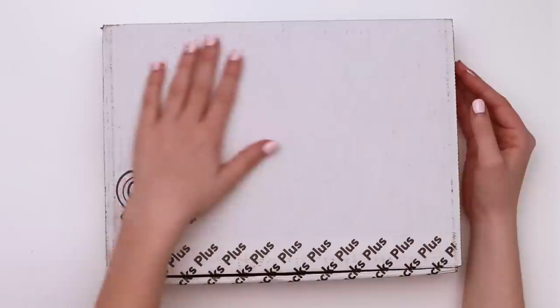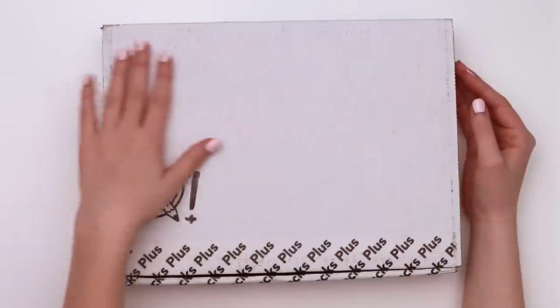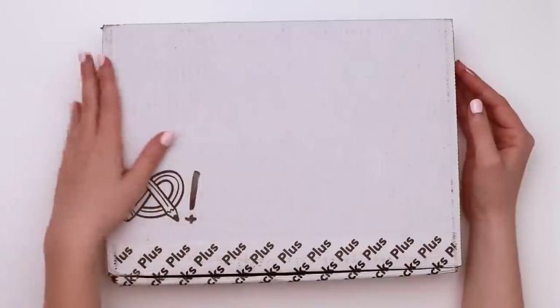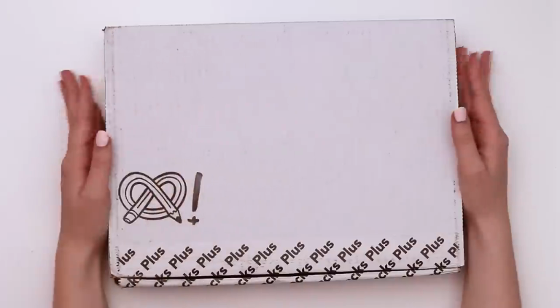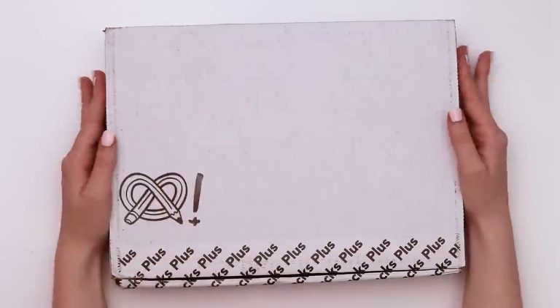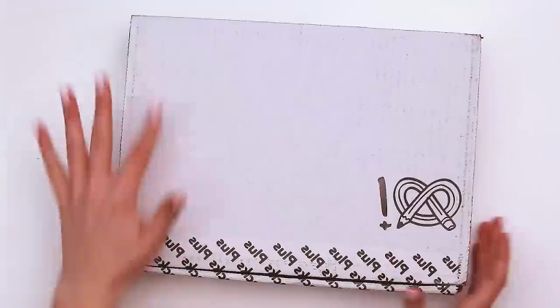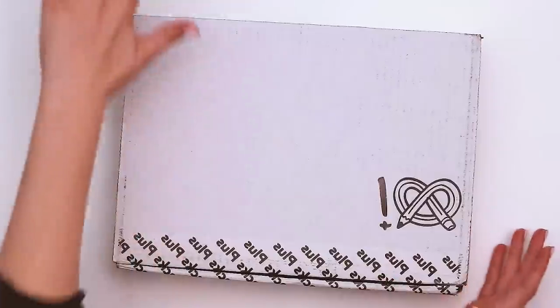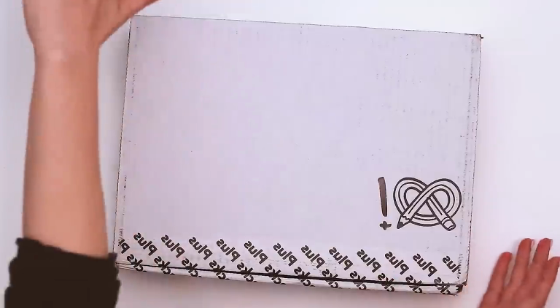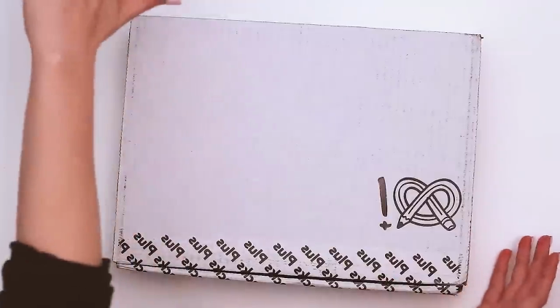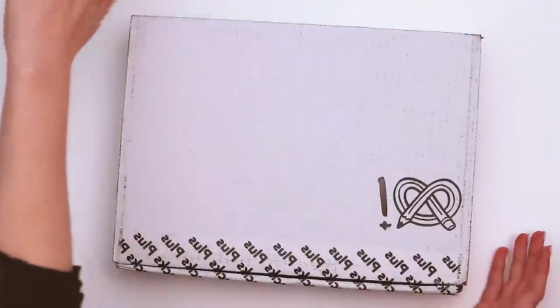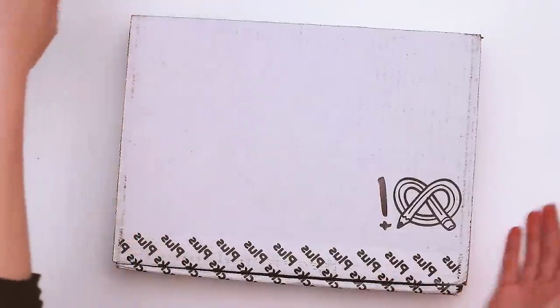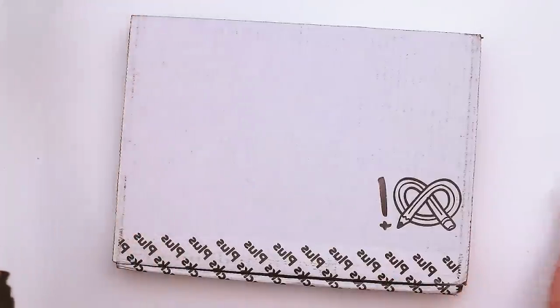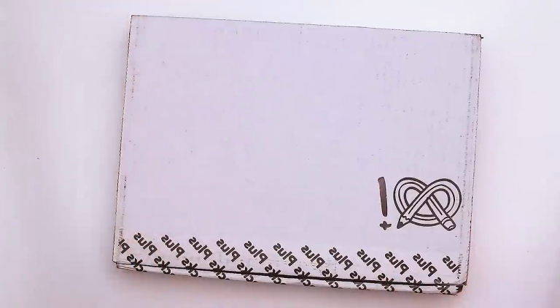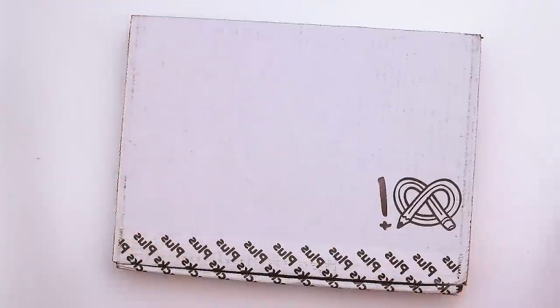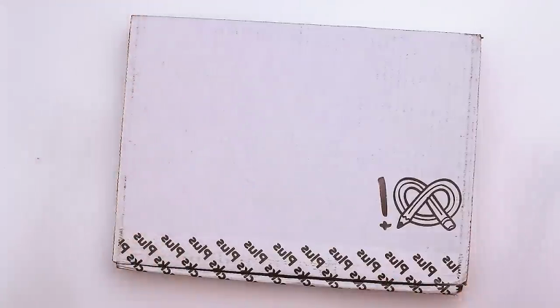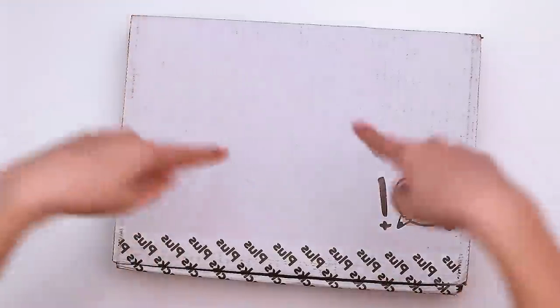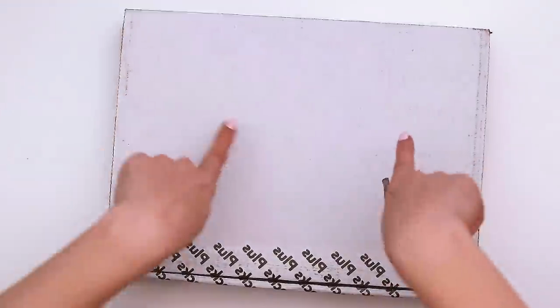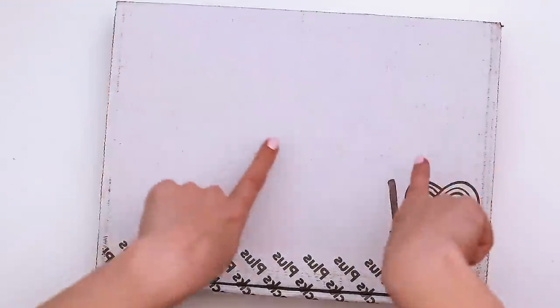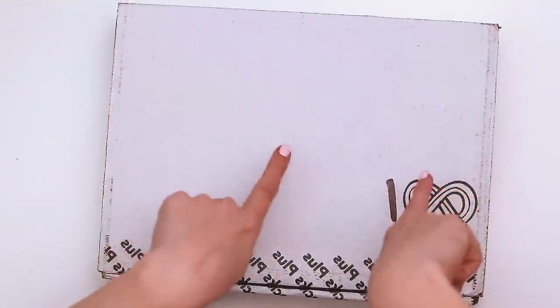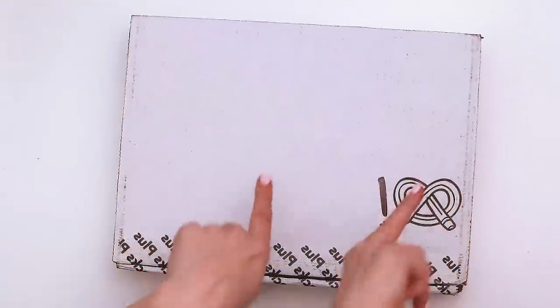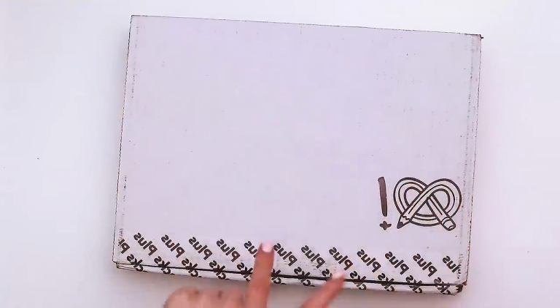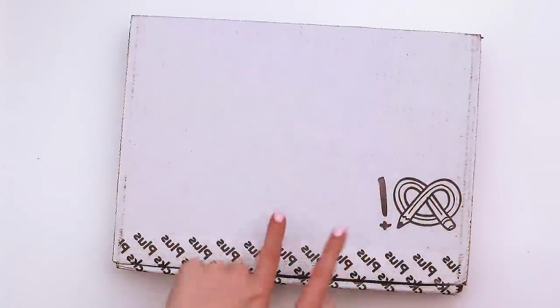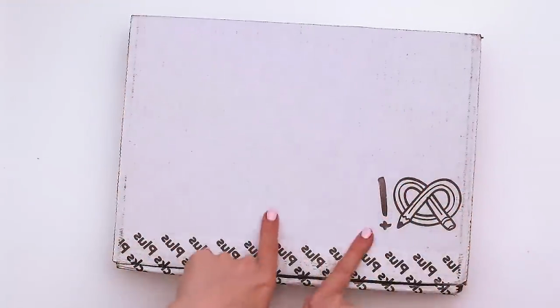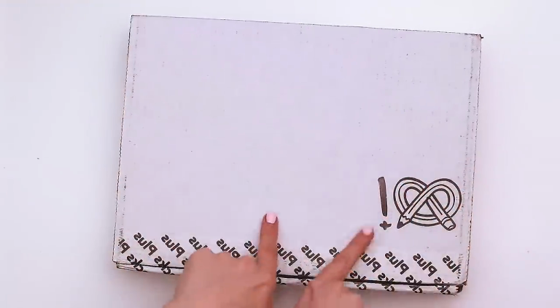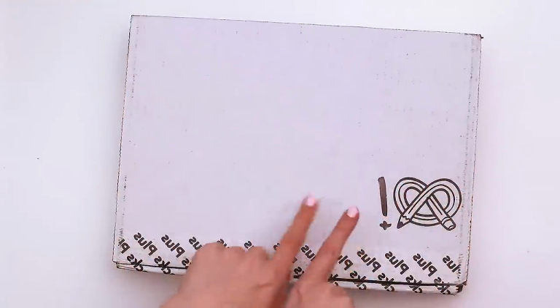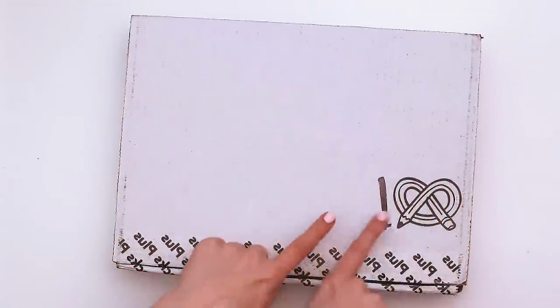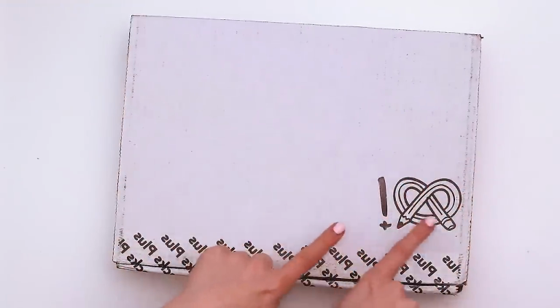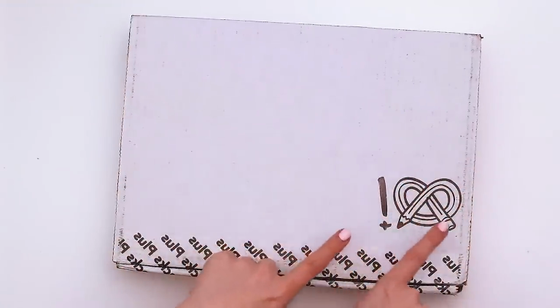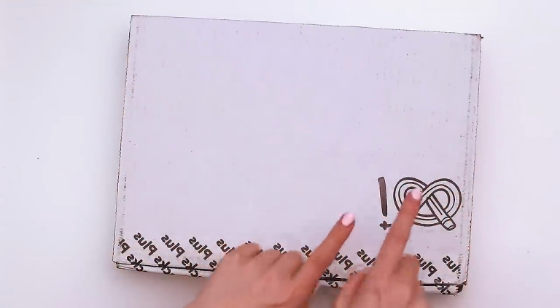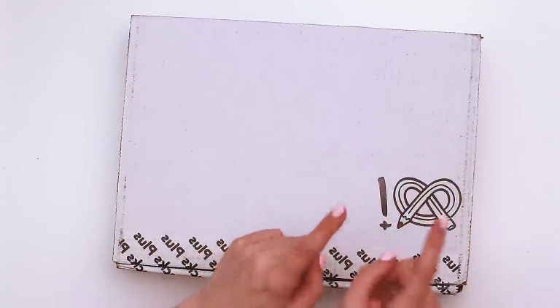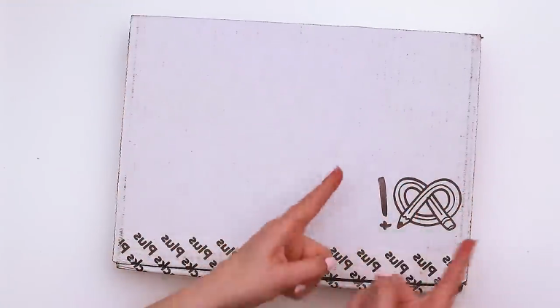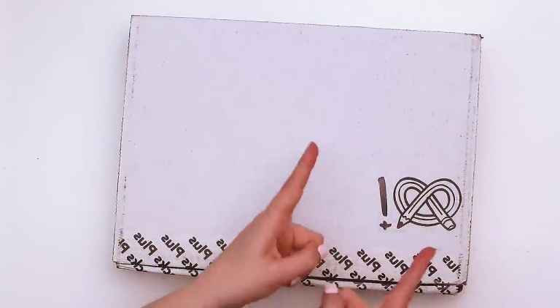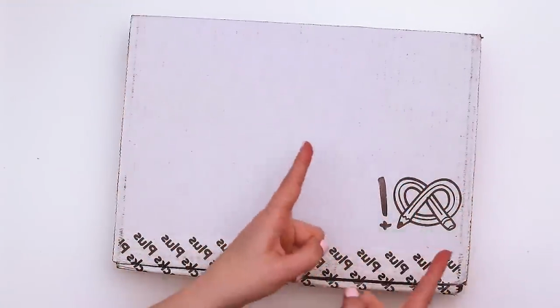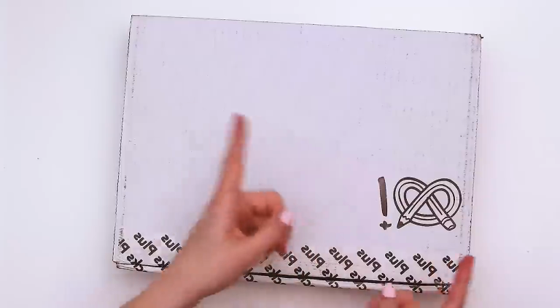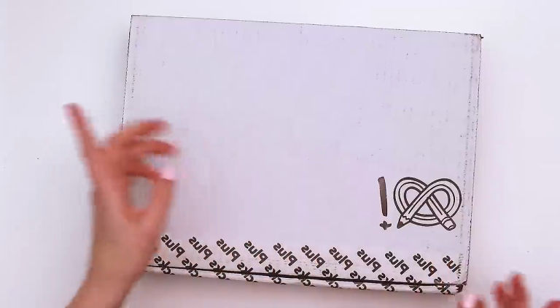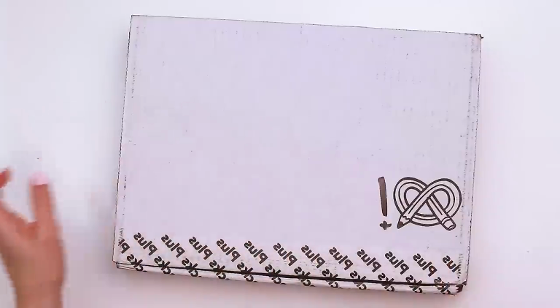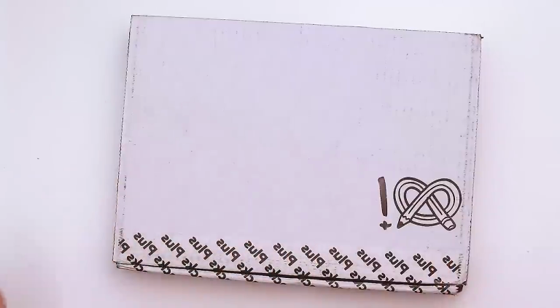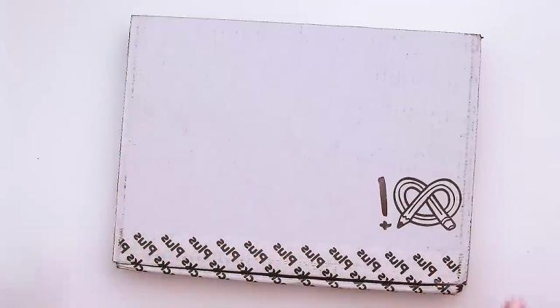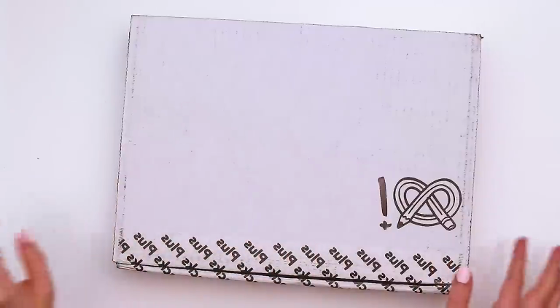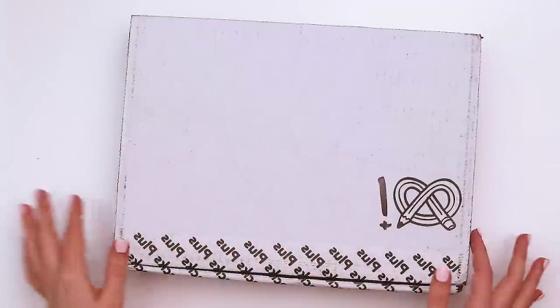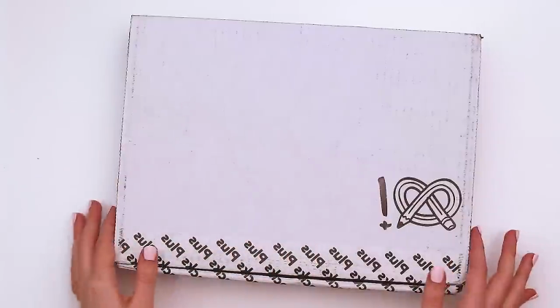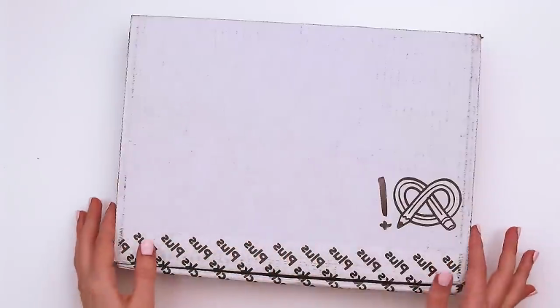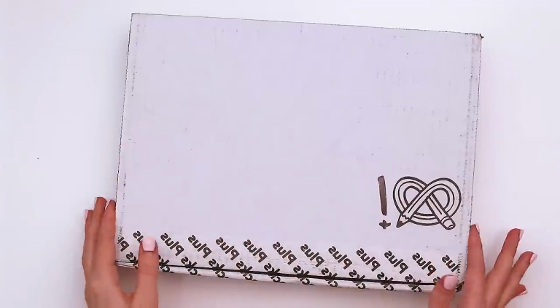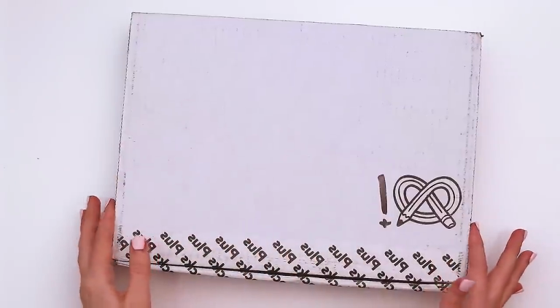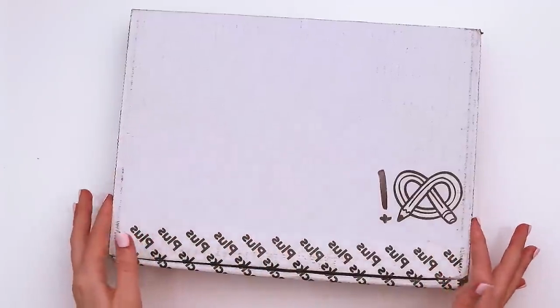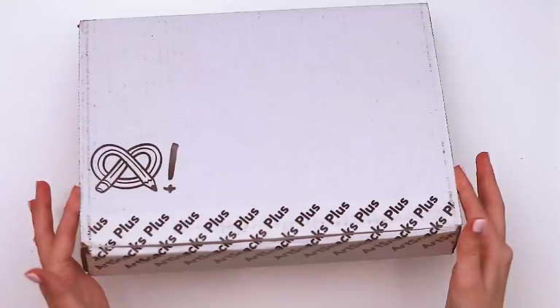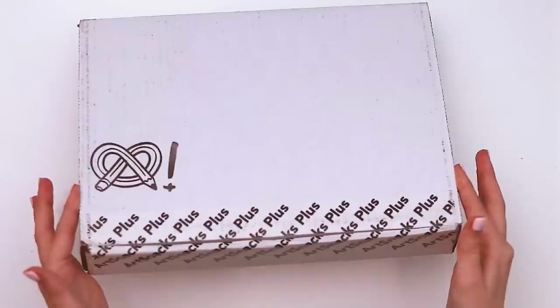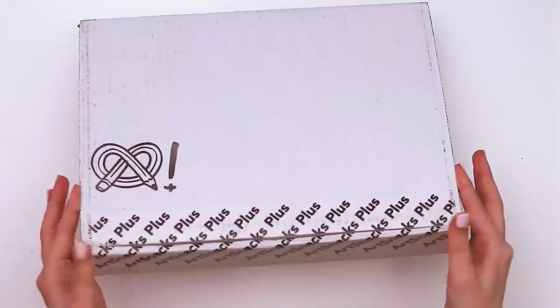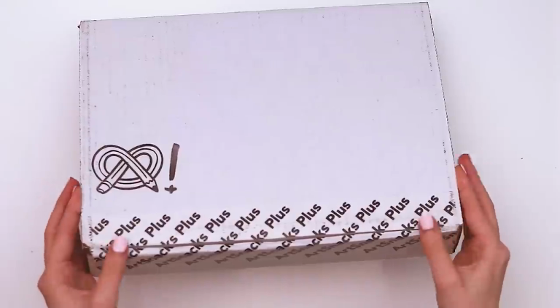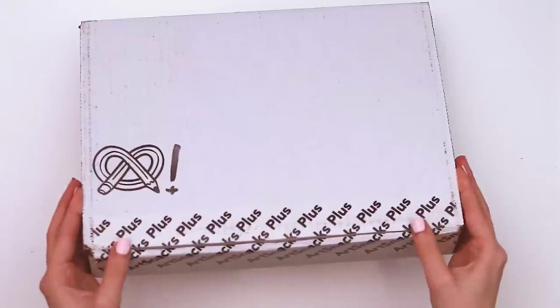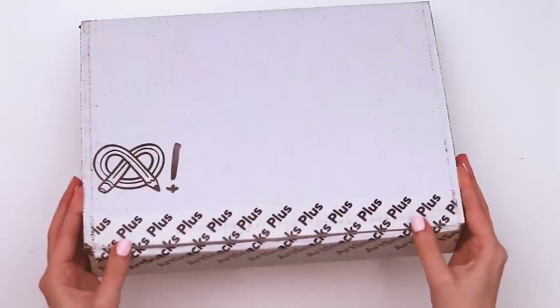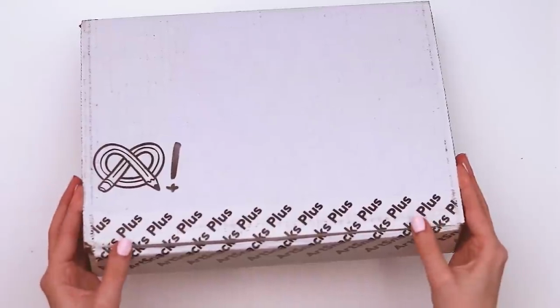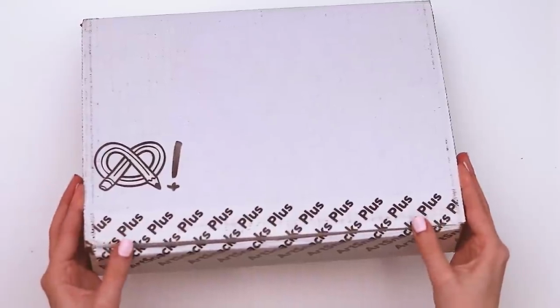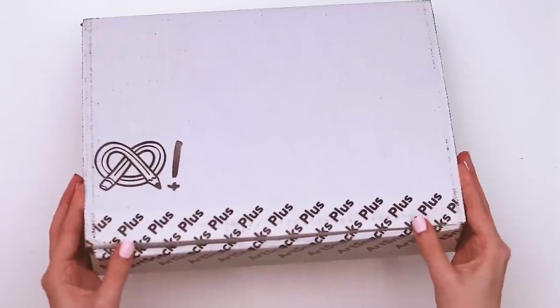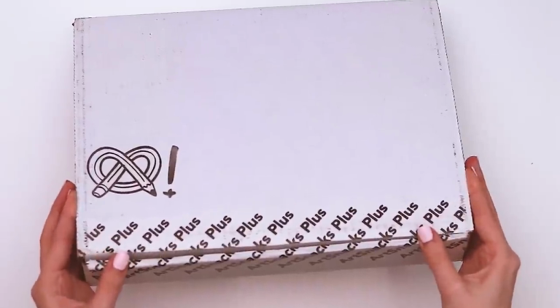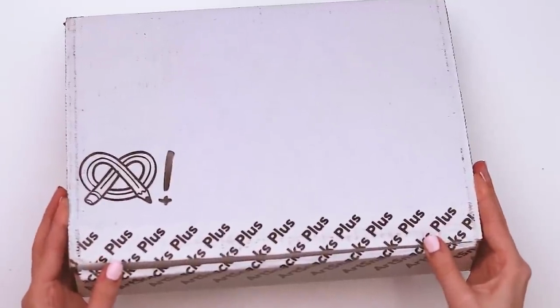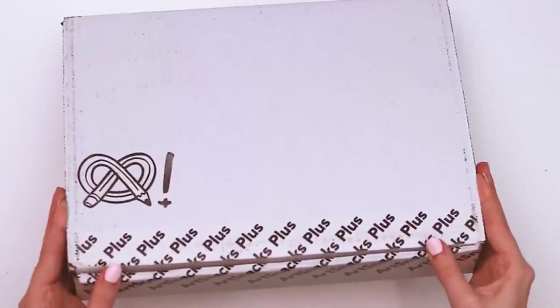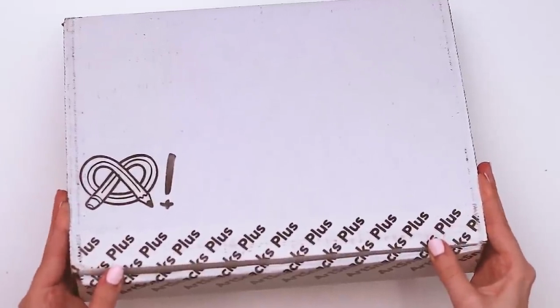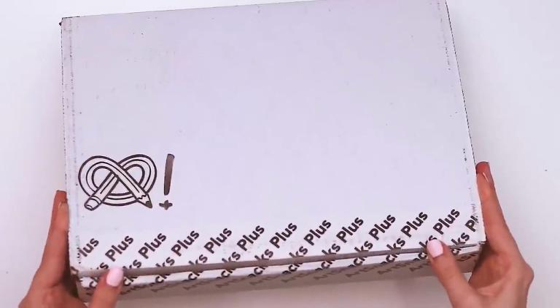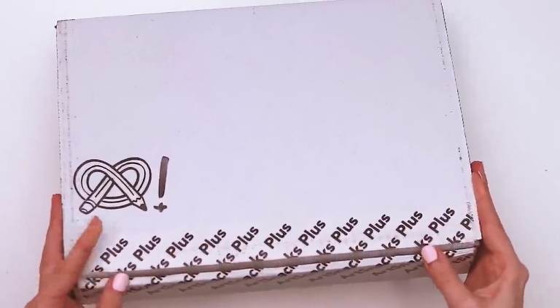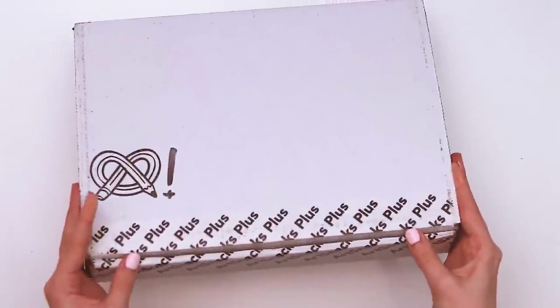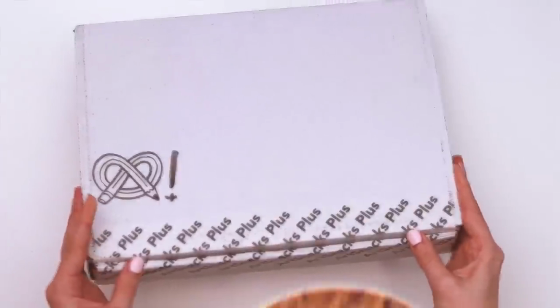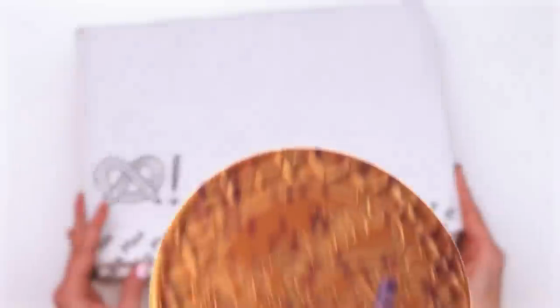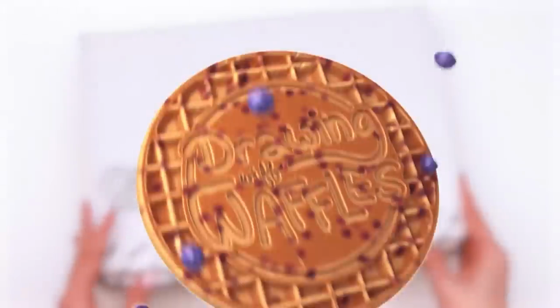Hi, today we're going to be diving into the May ArtSnacks Plus box. So let's open it up, find out what's inside and make something with it.